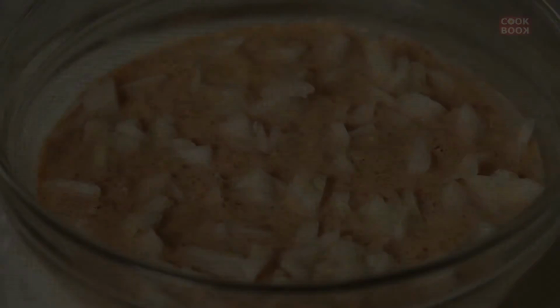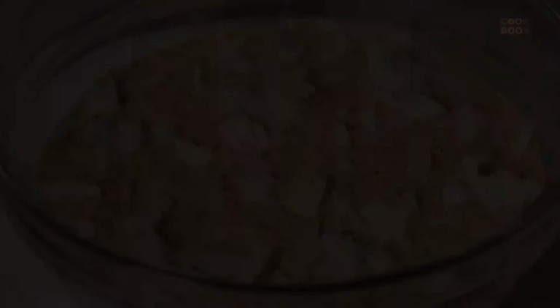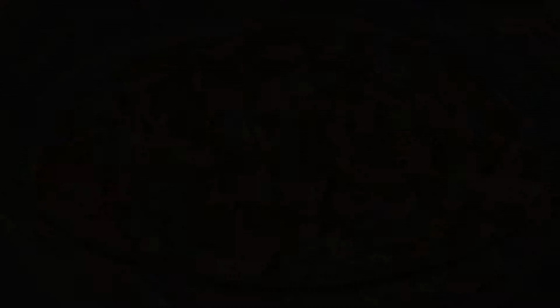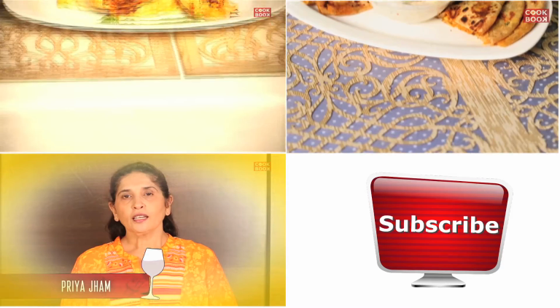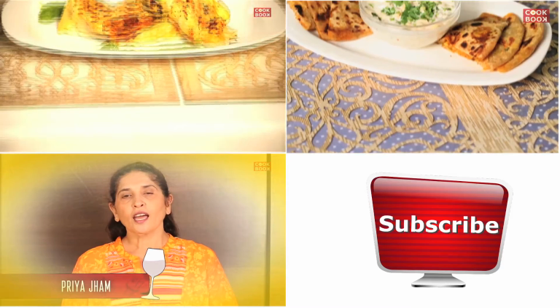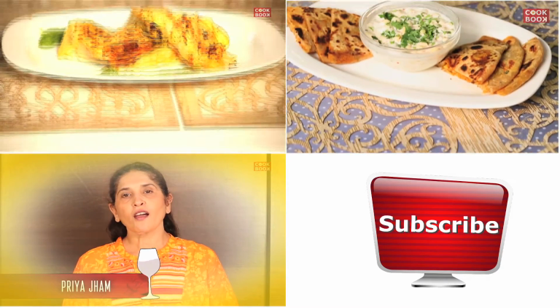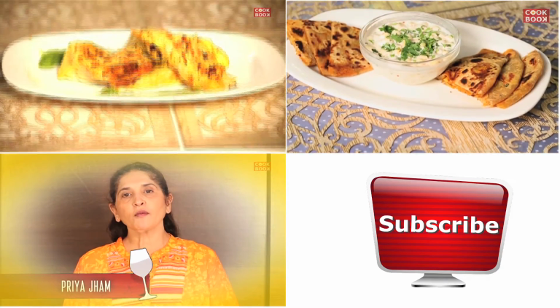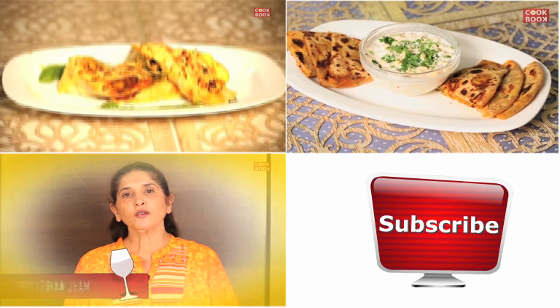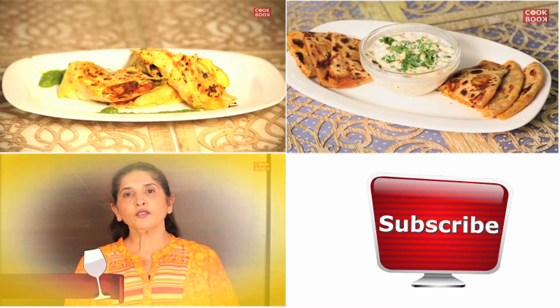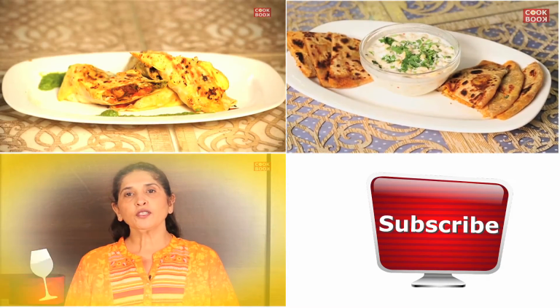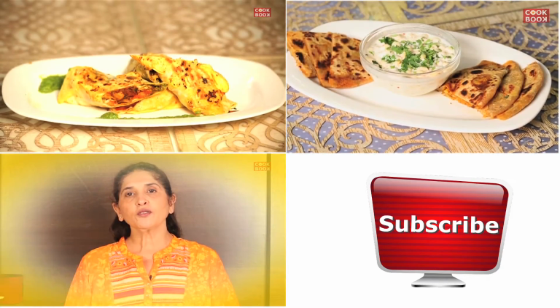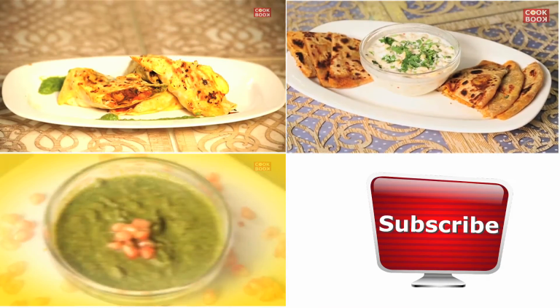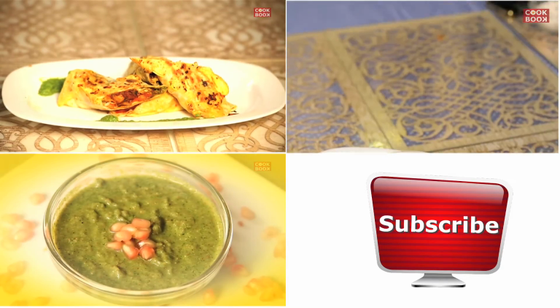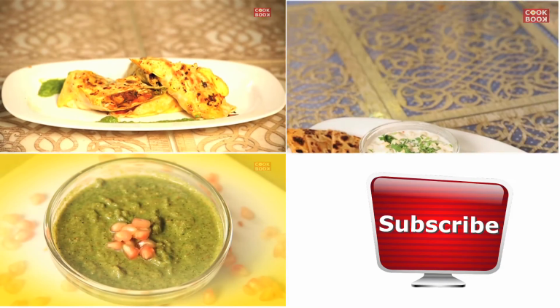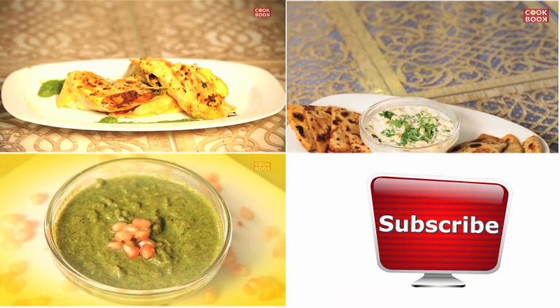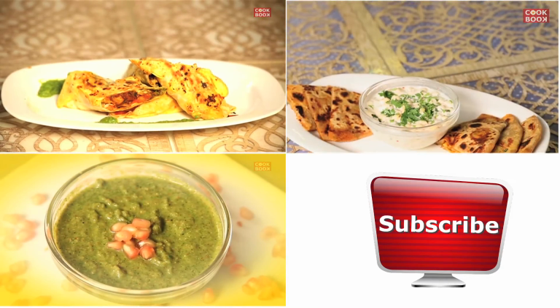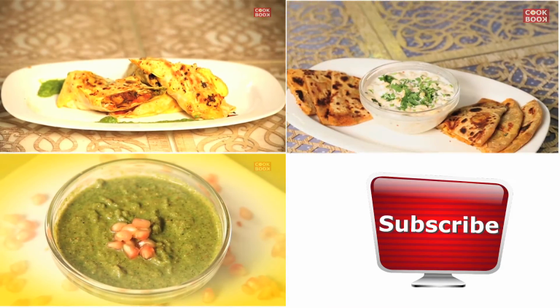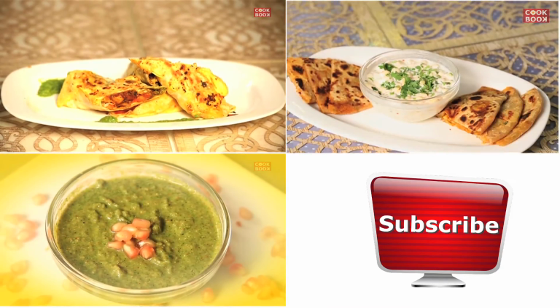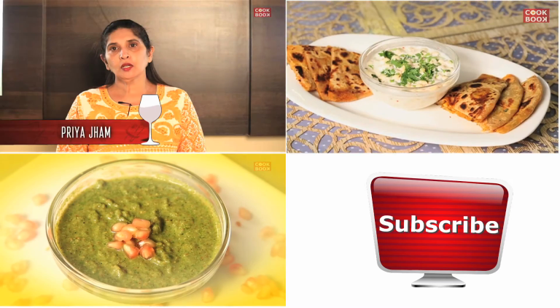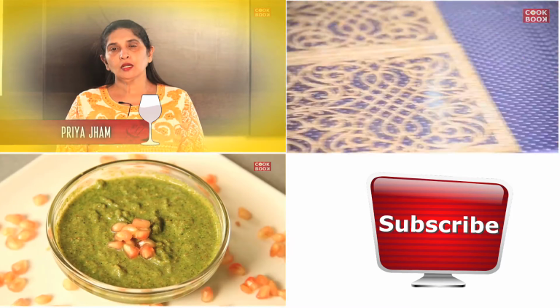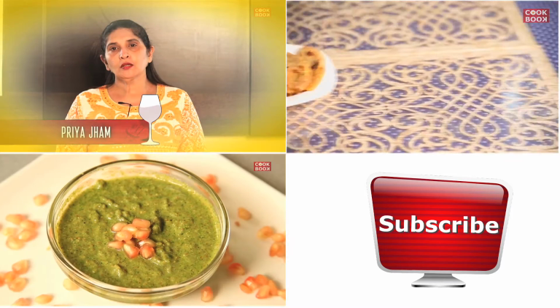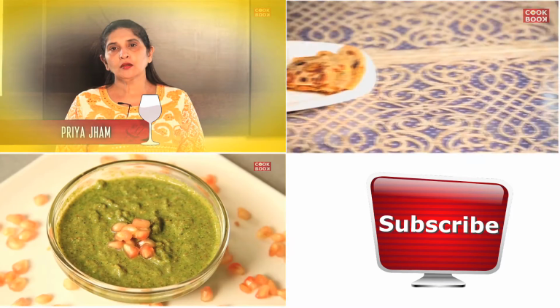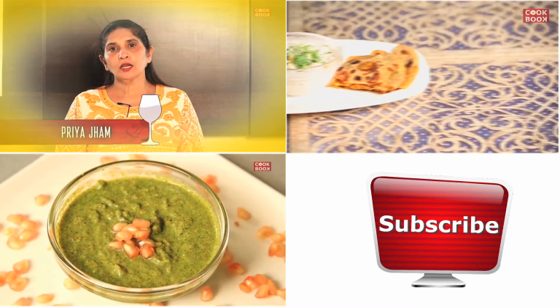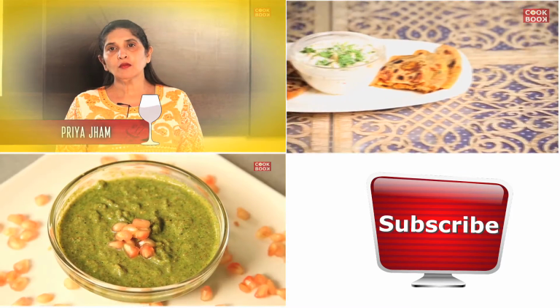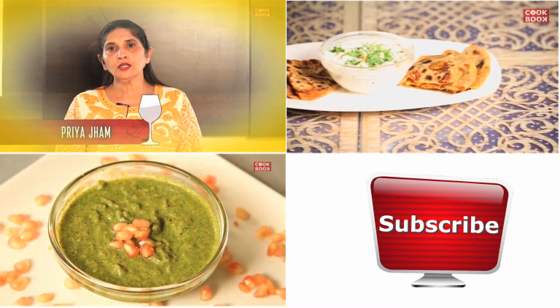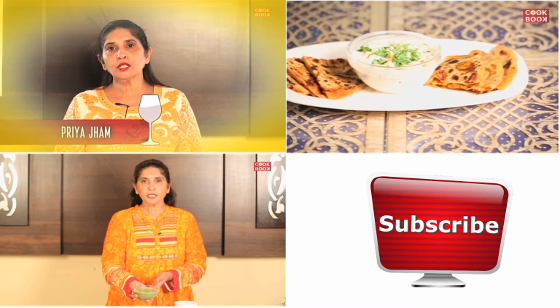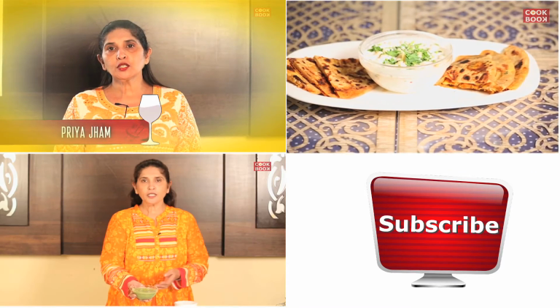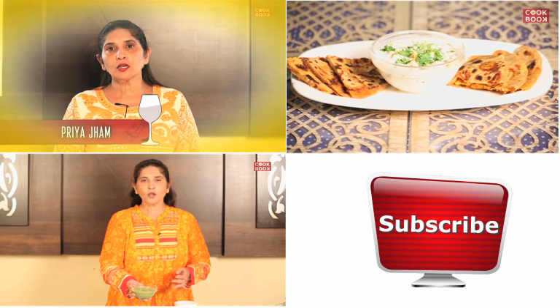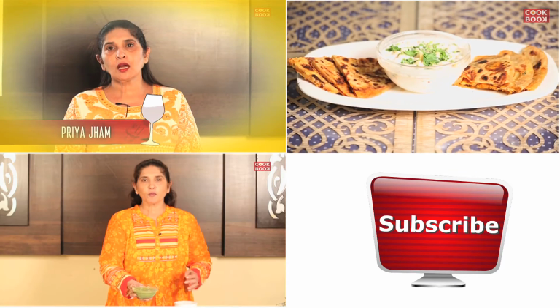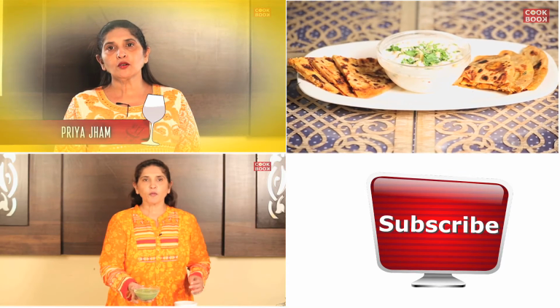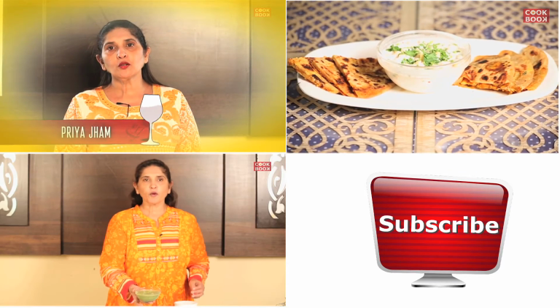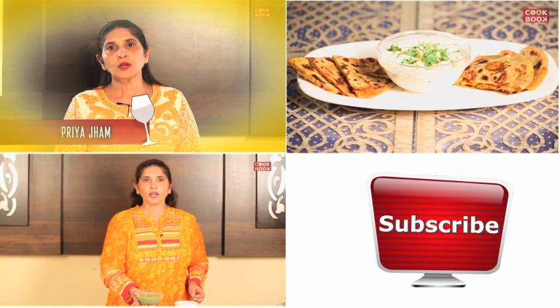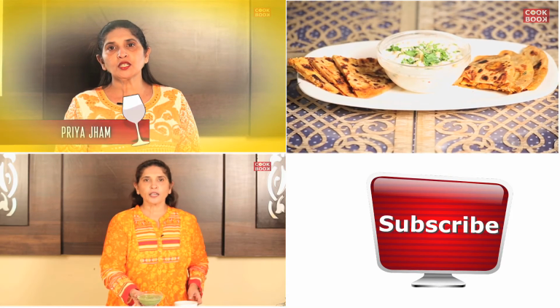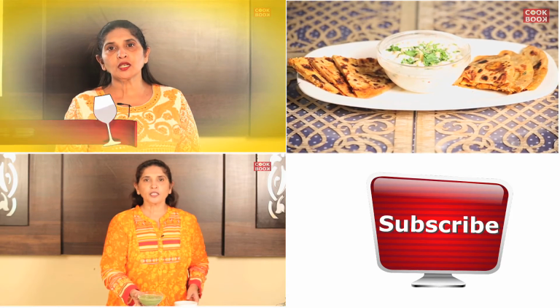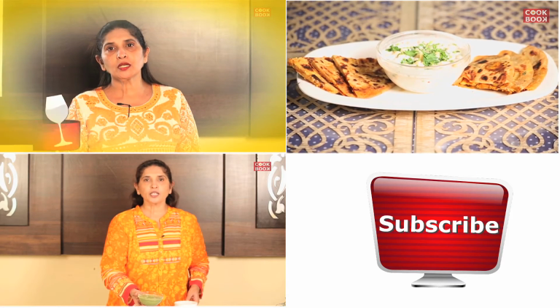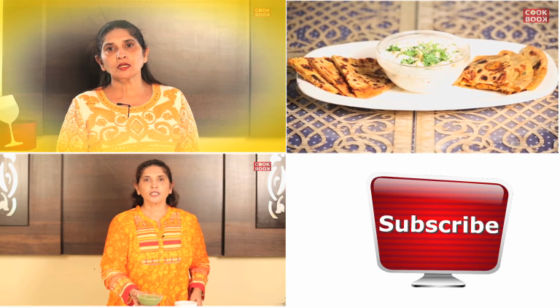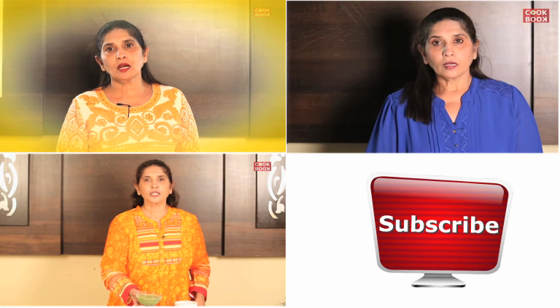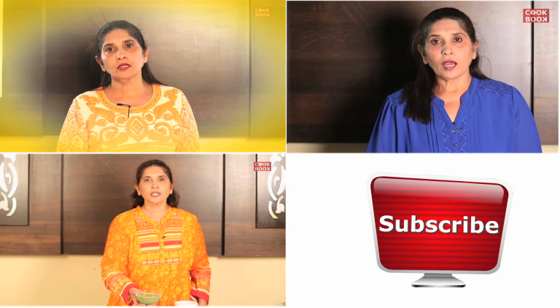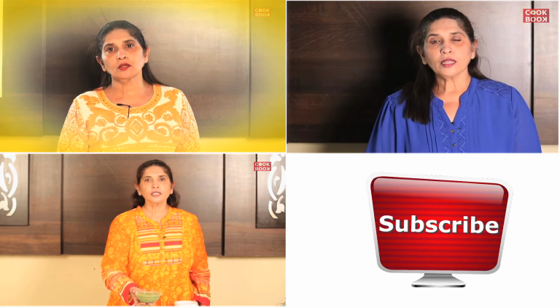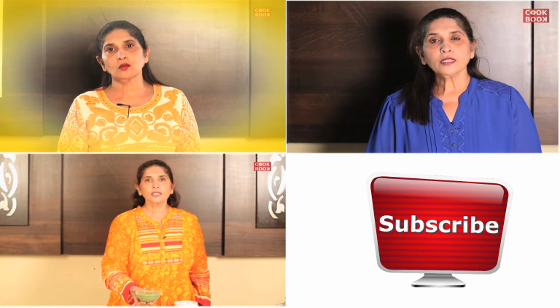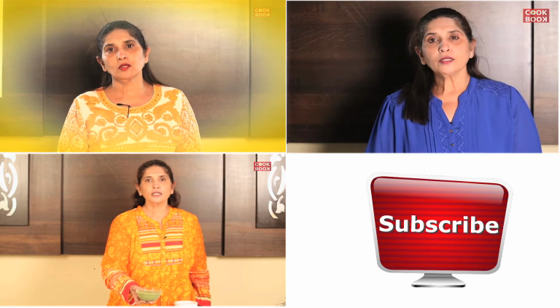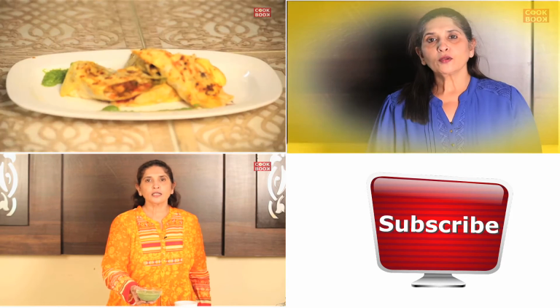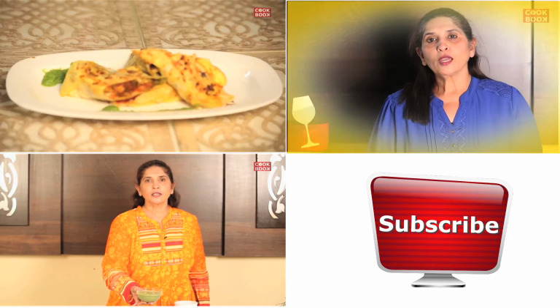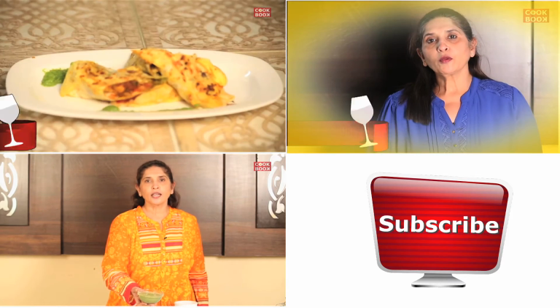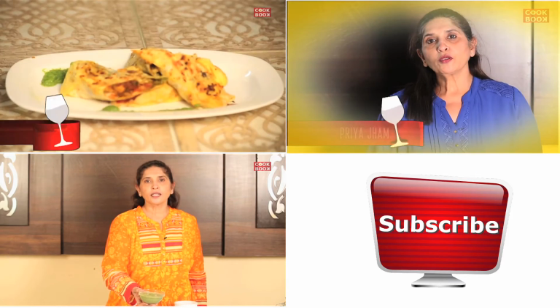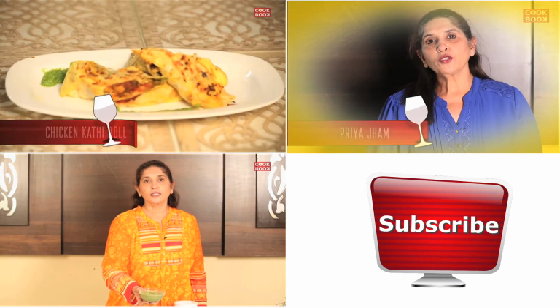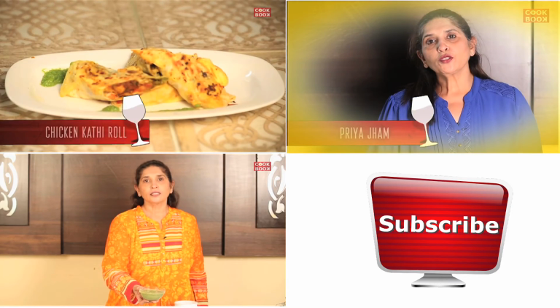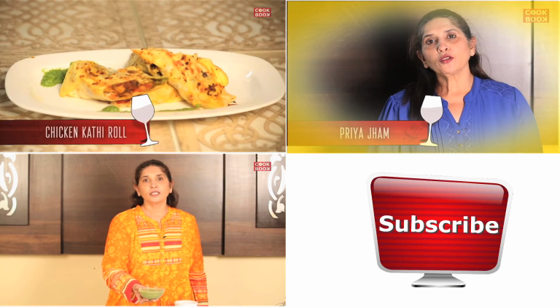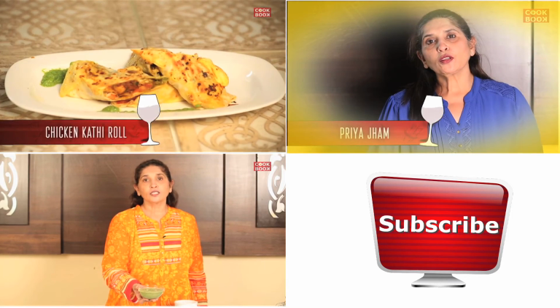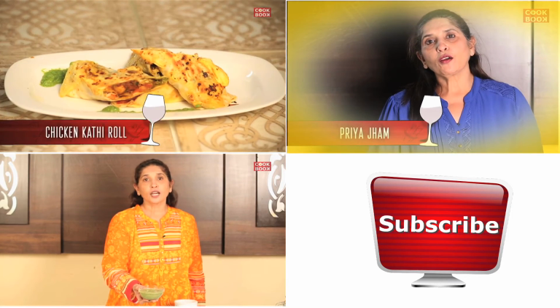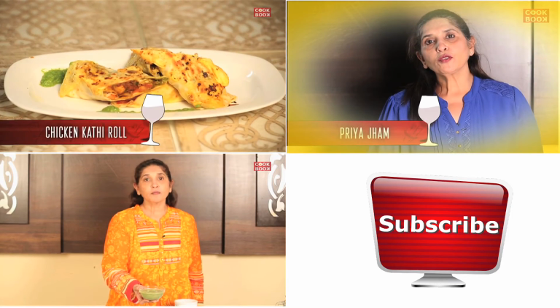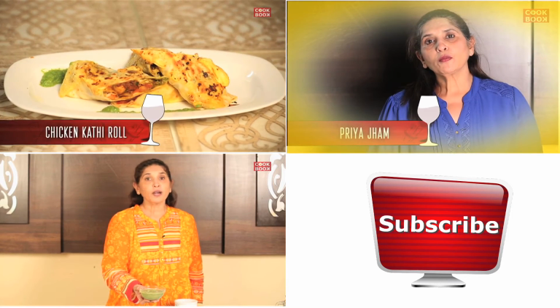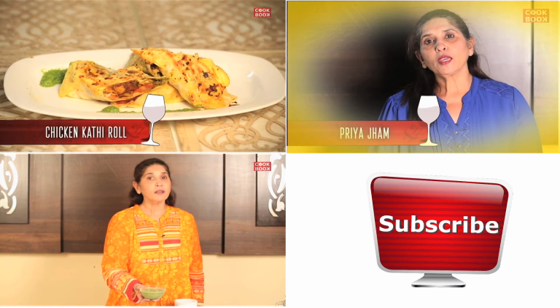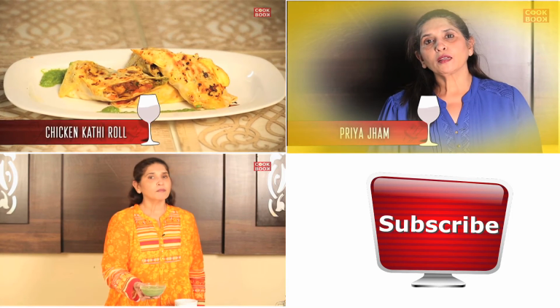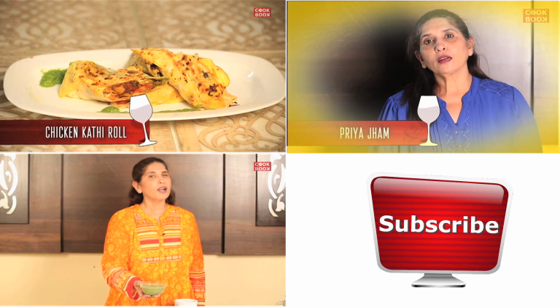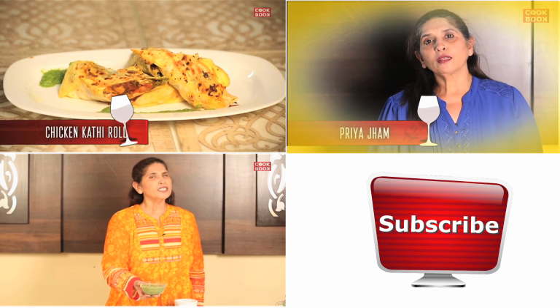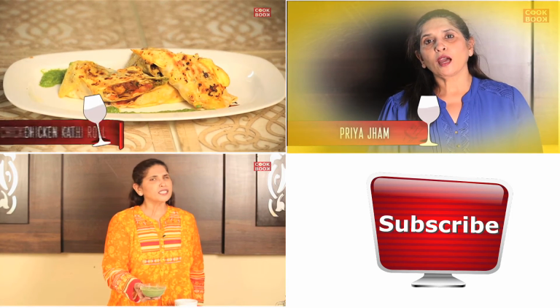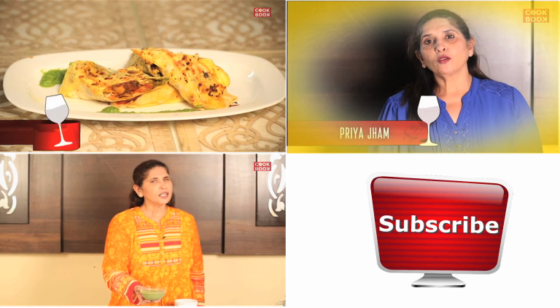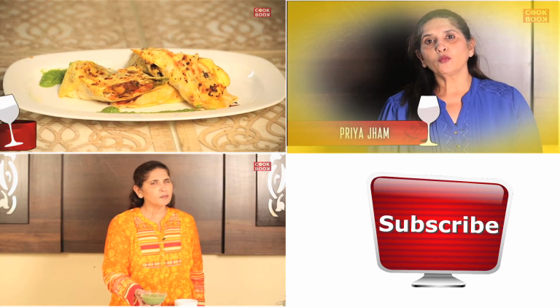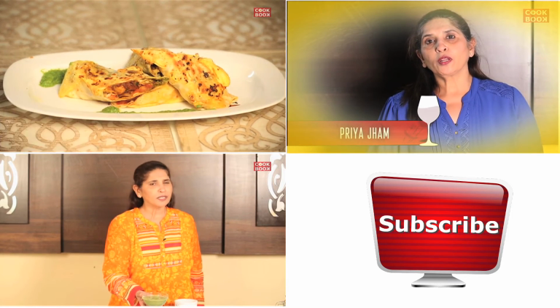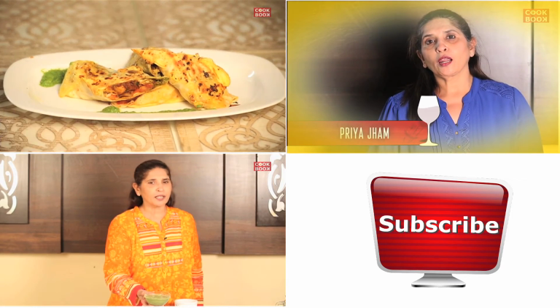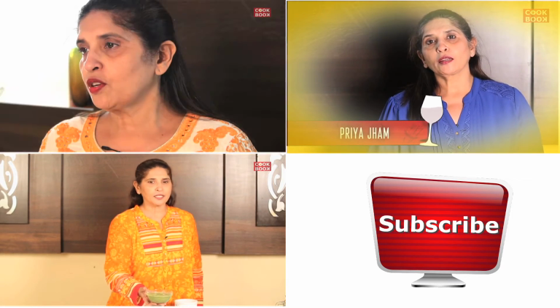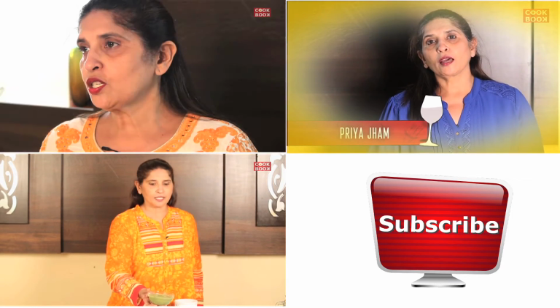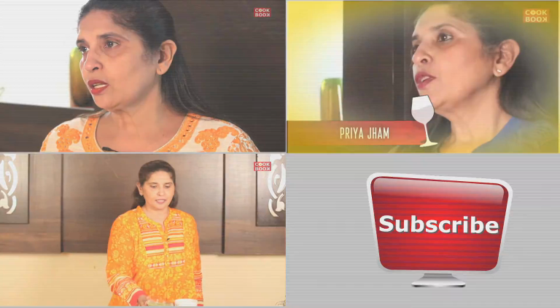Now I am going to teach you pomegranate chutney. Today I will teach you how to make chicken soybean sachets.